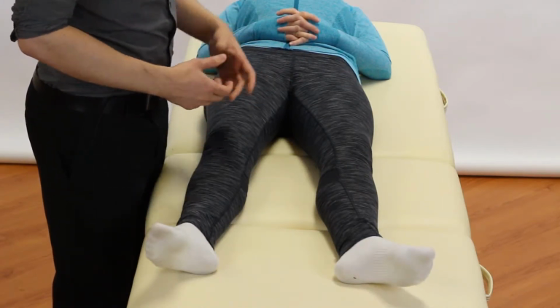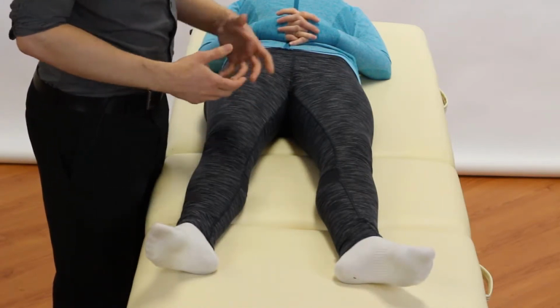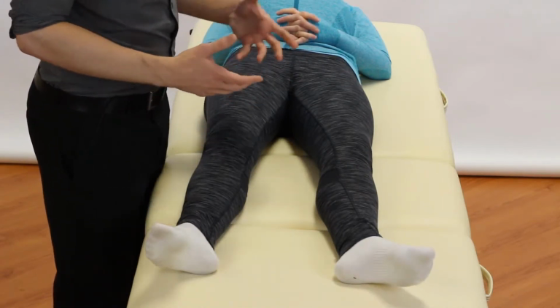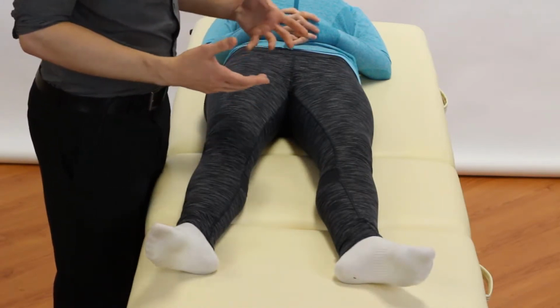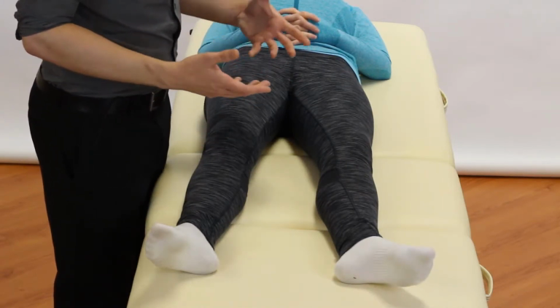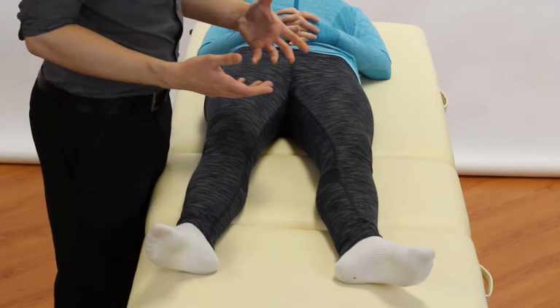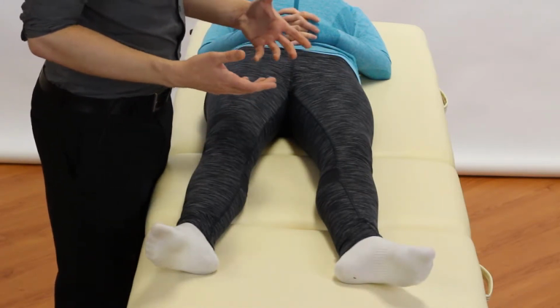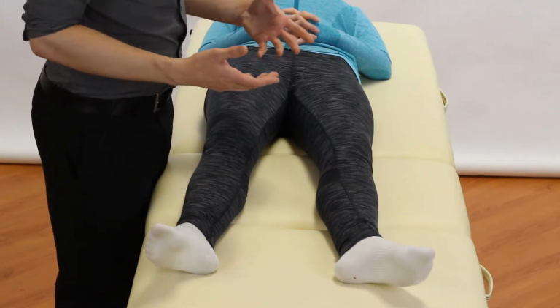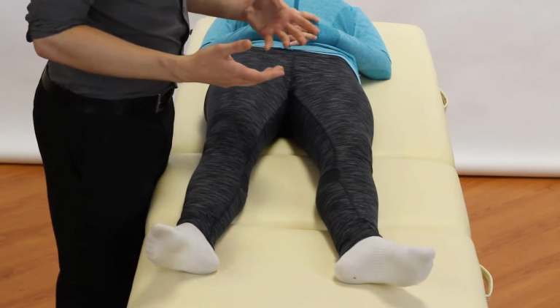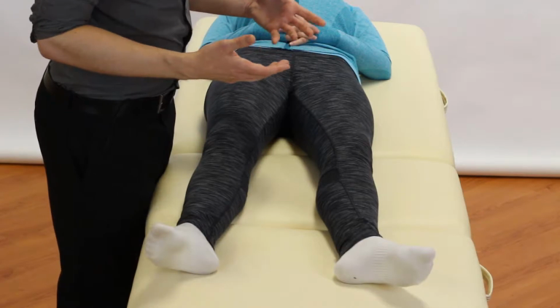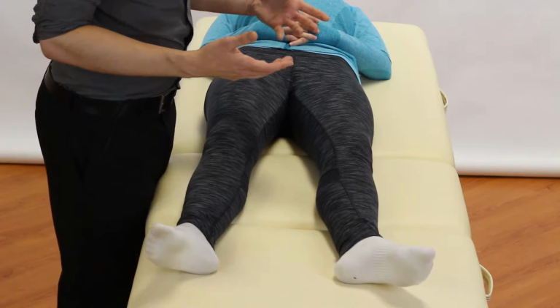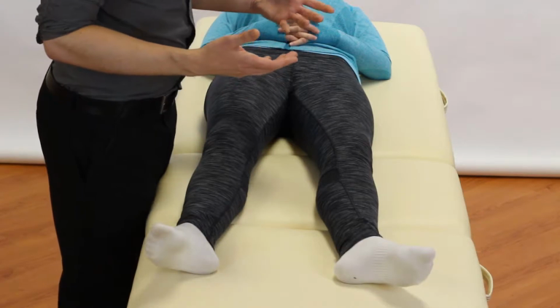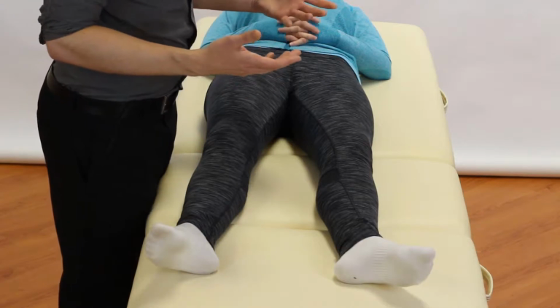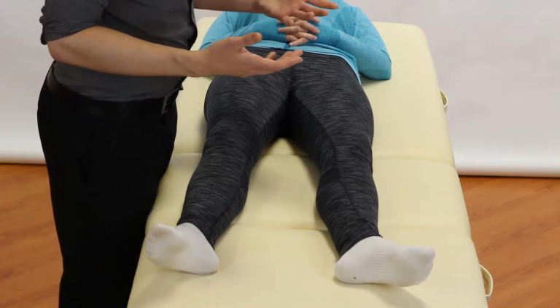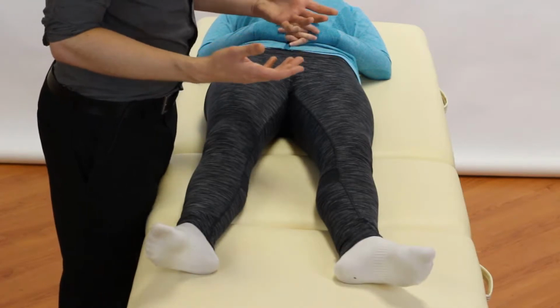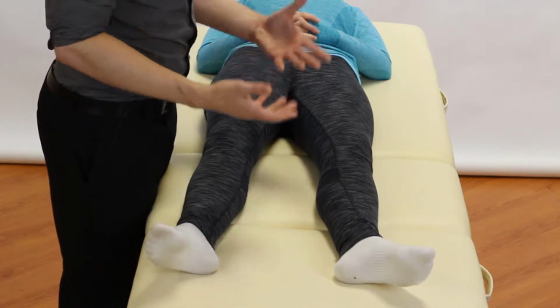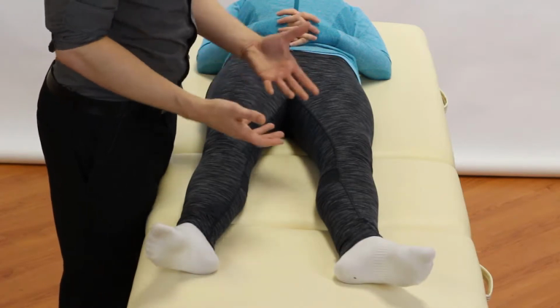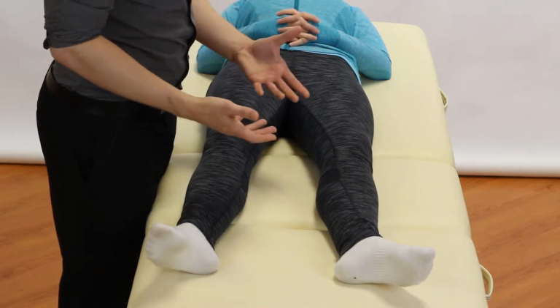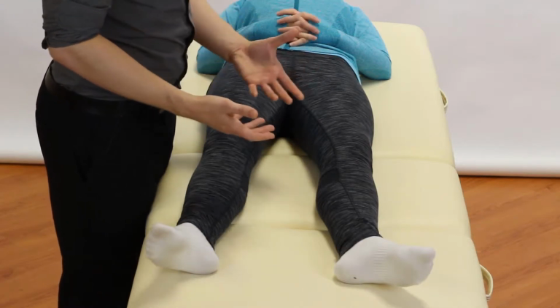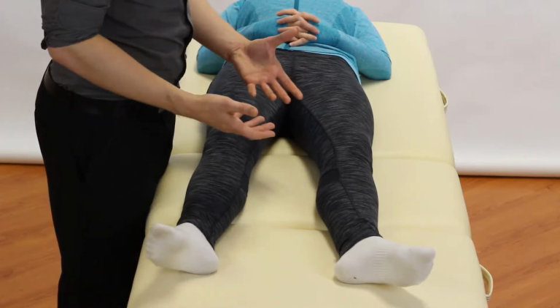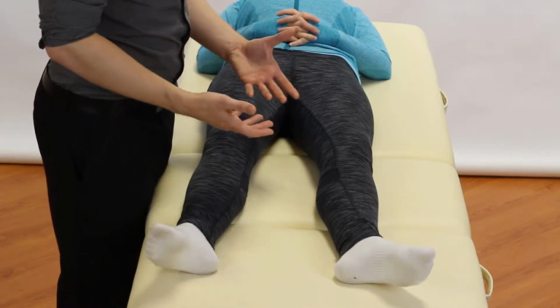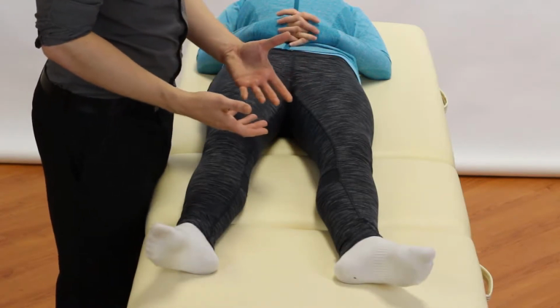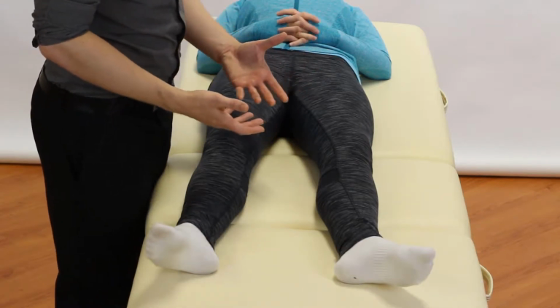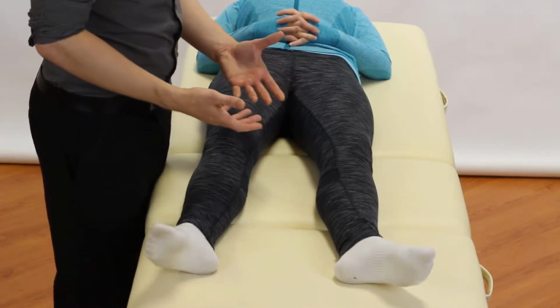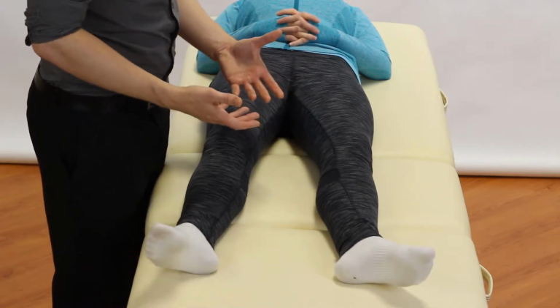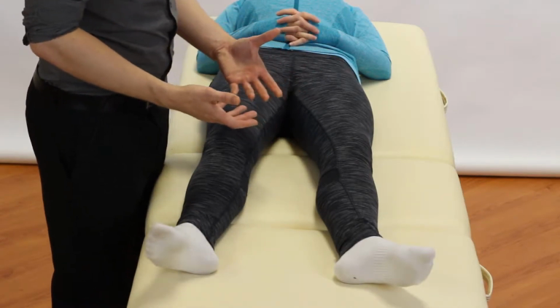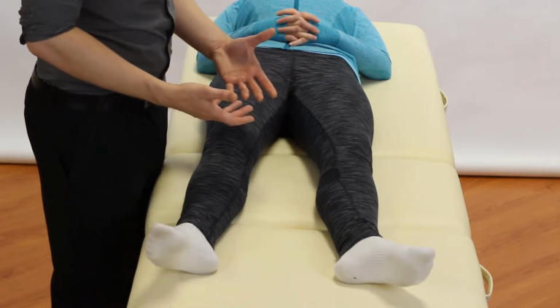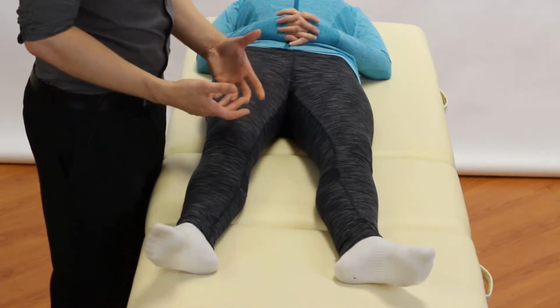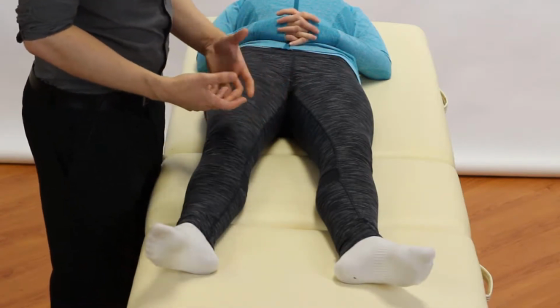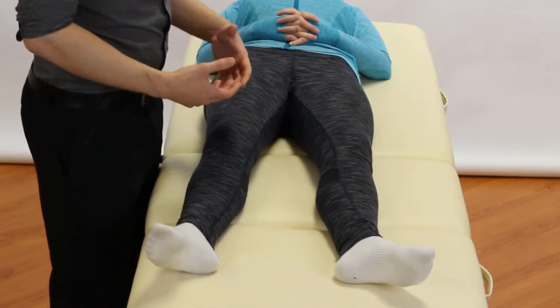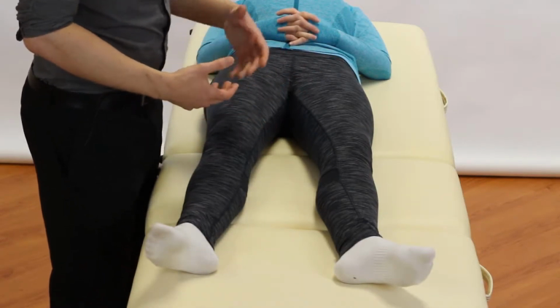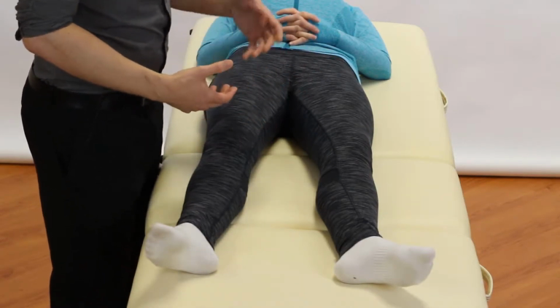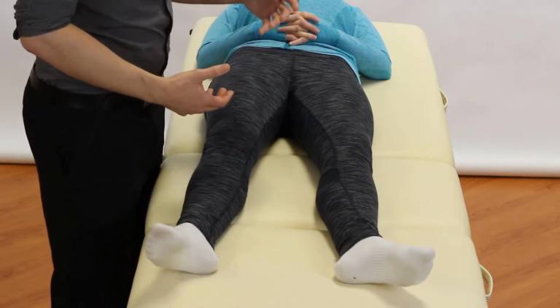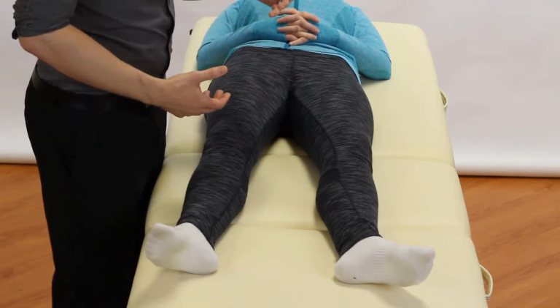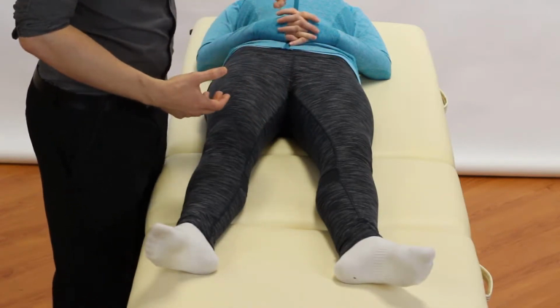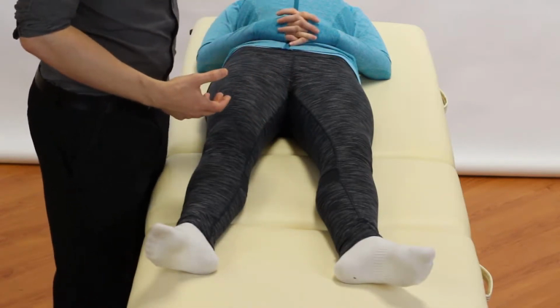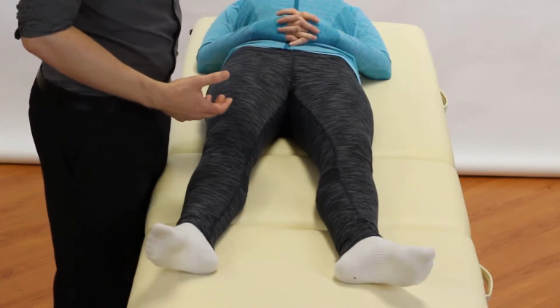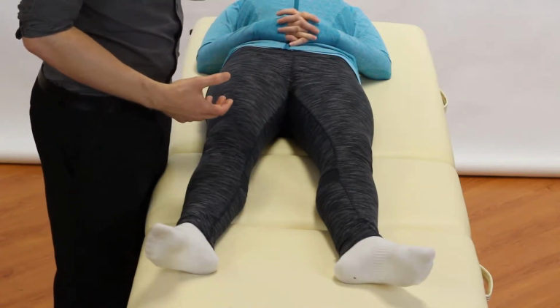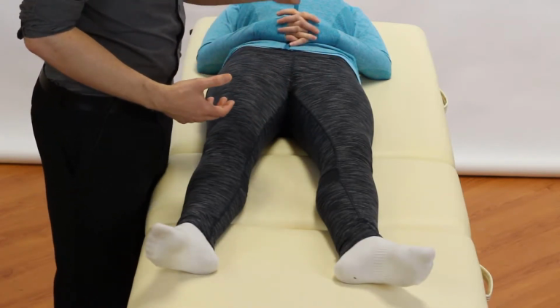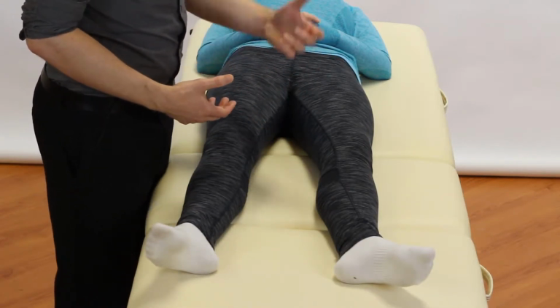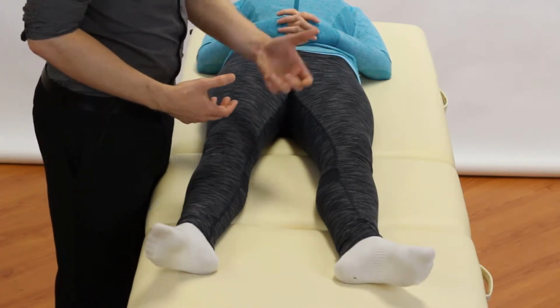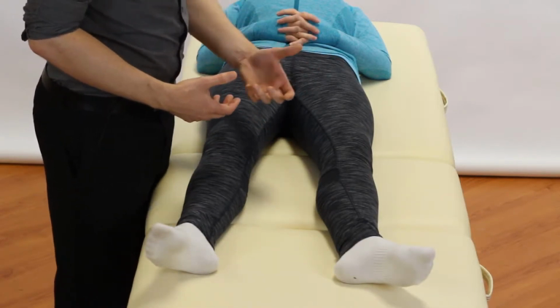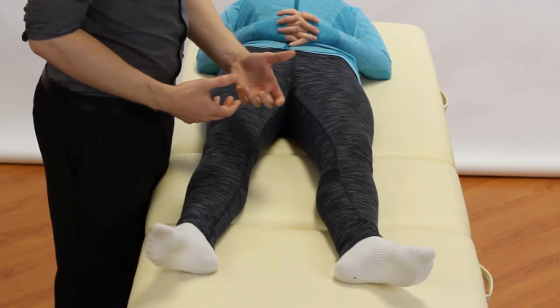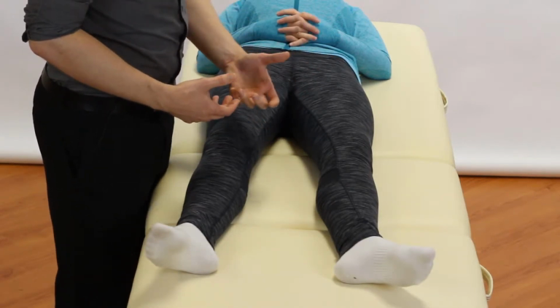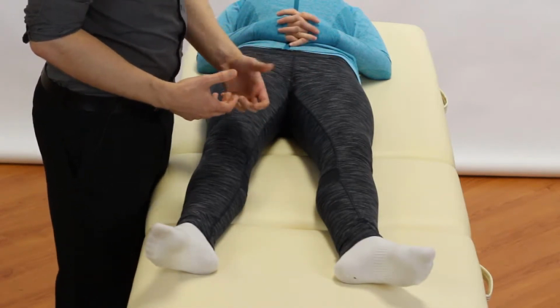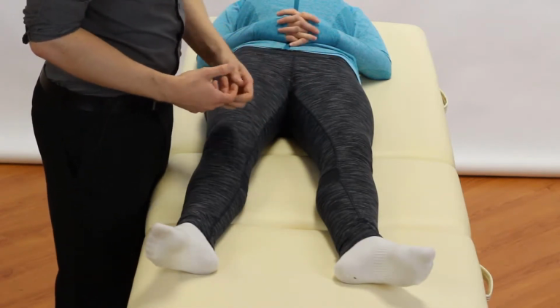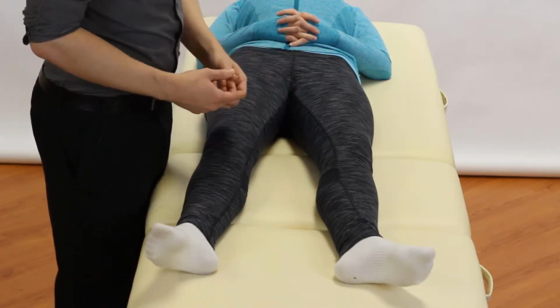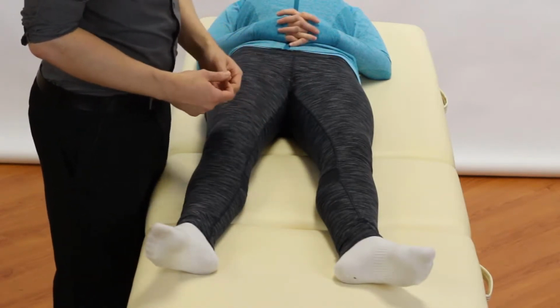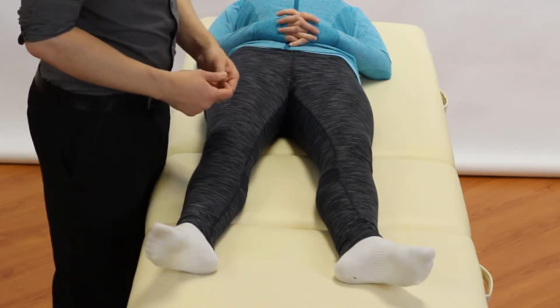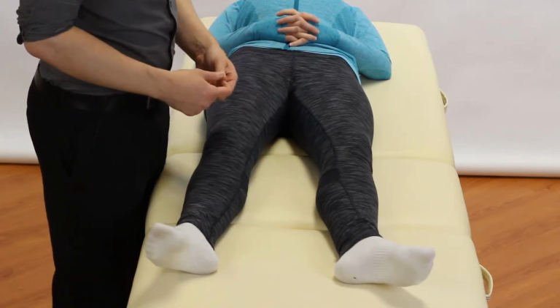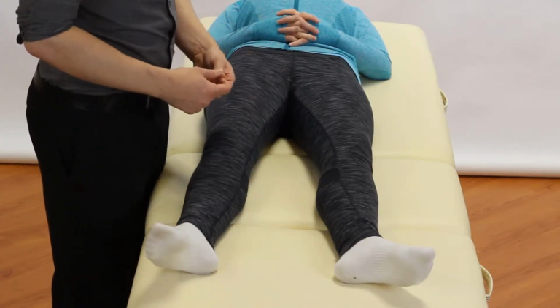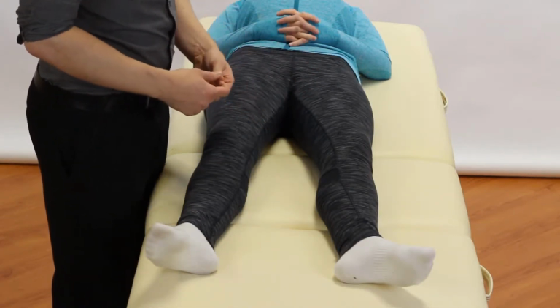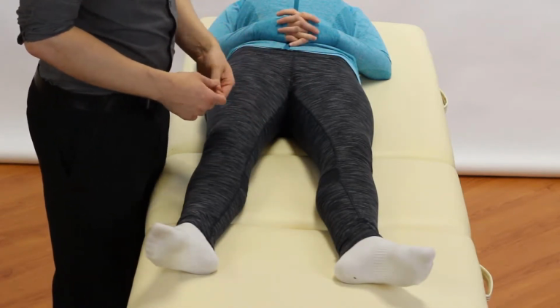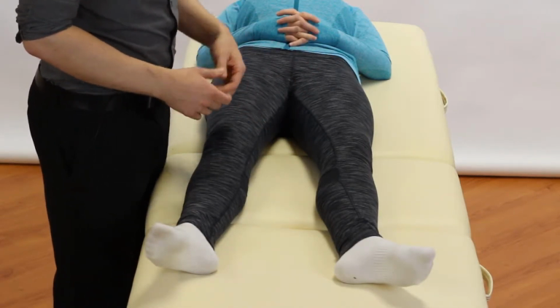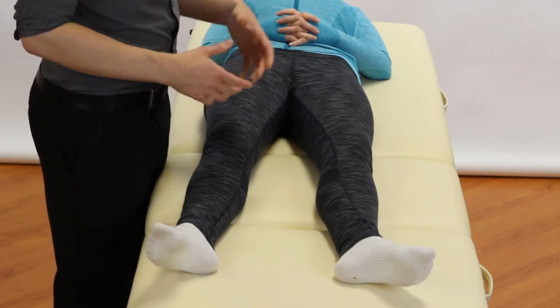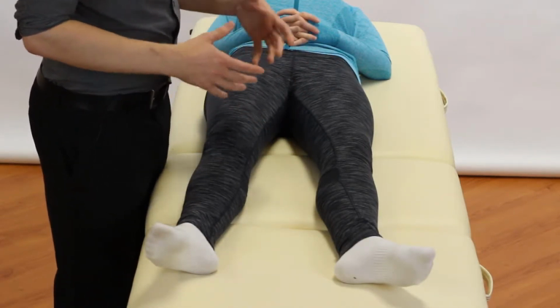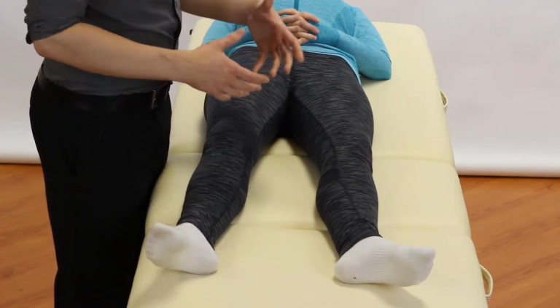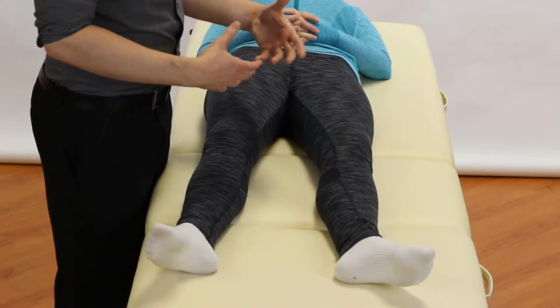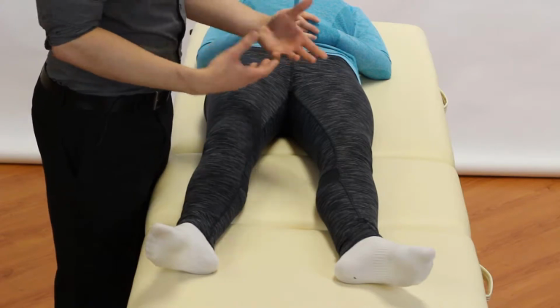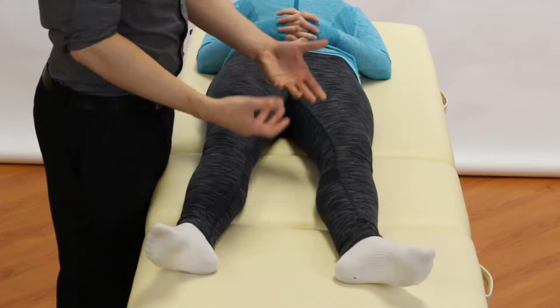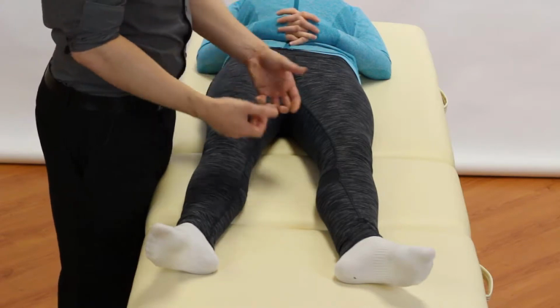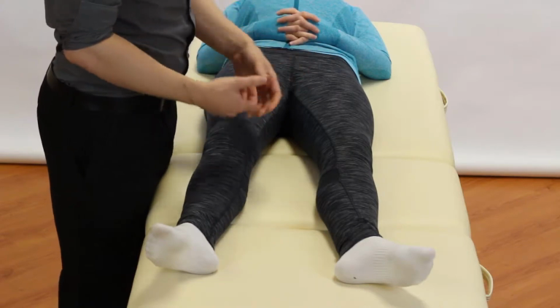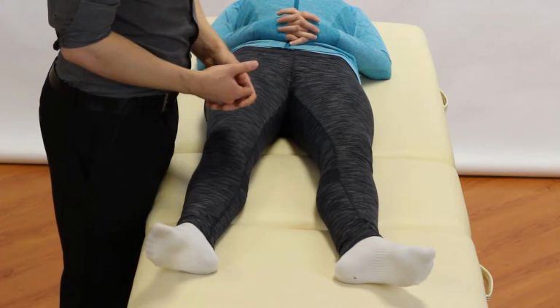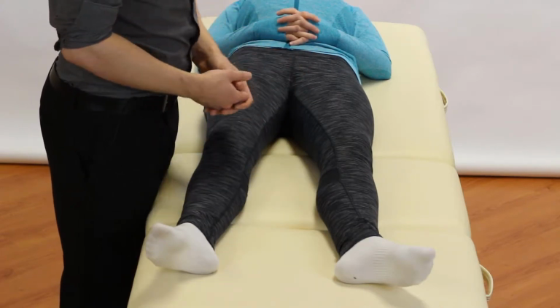We're looking for signs of laxity and we are also looking for pain reproduction — the patient's pain.